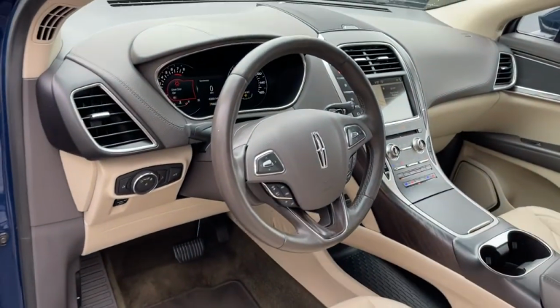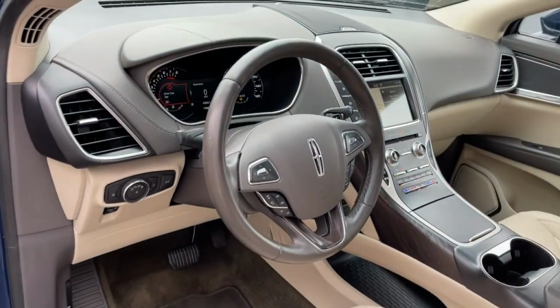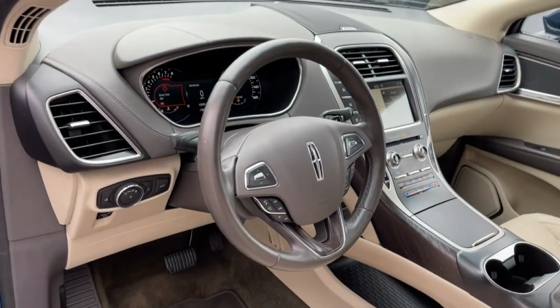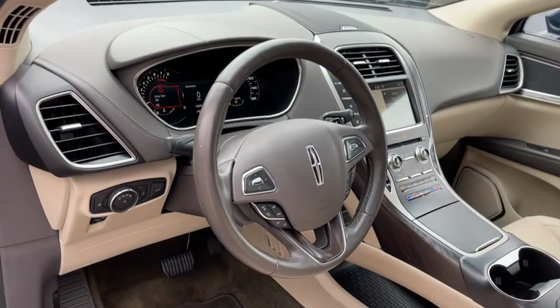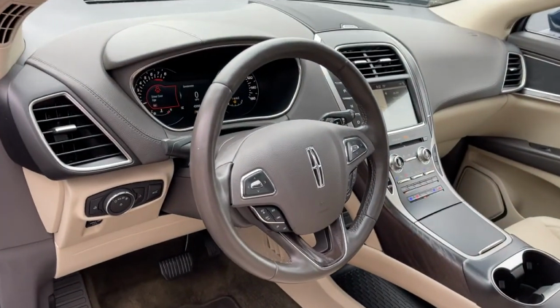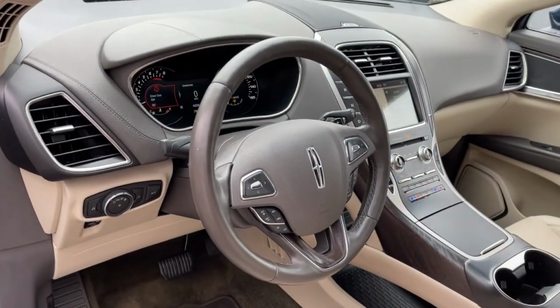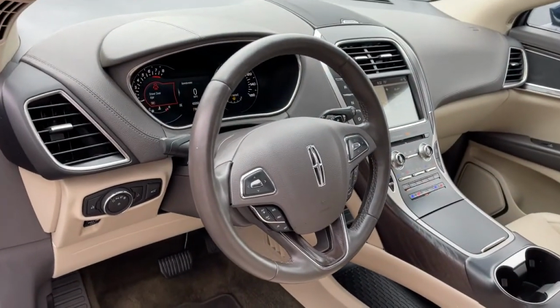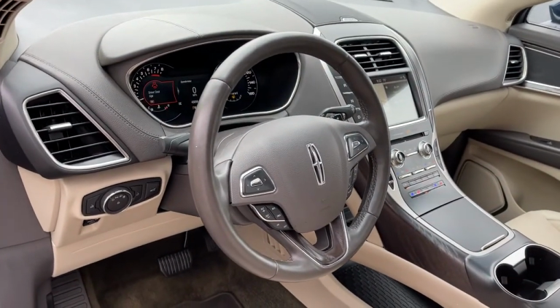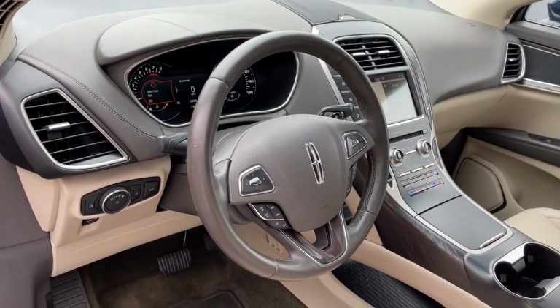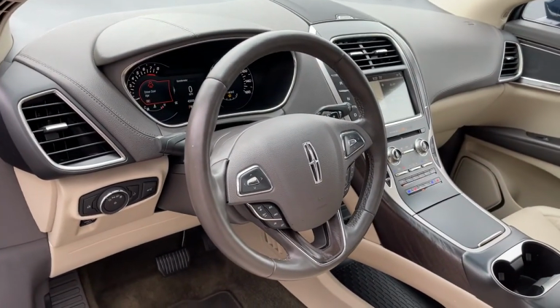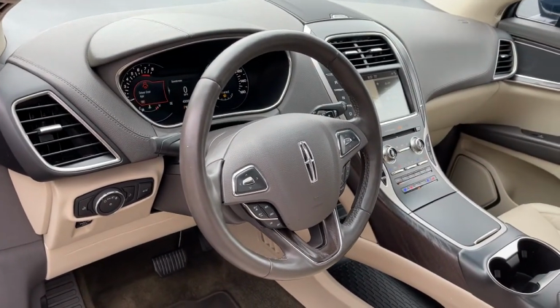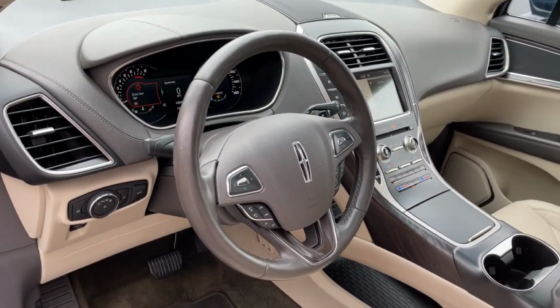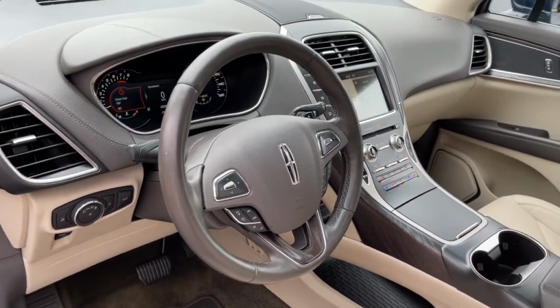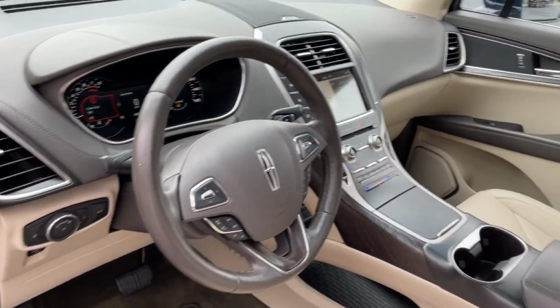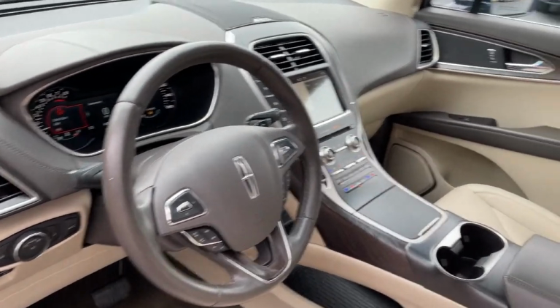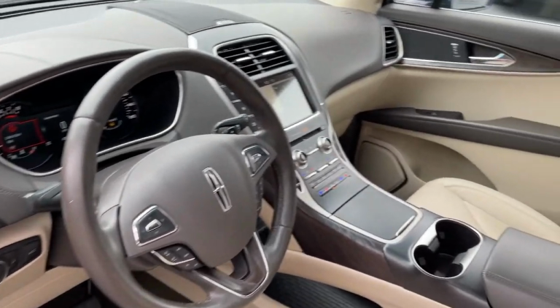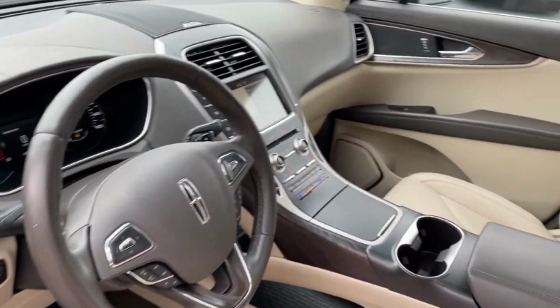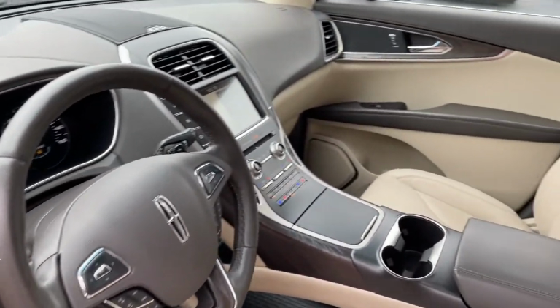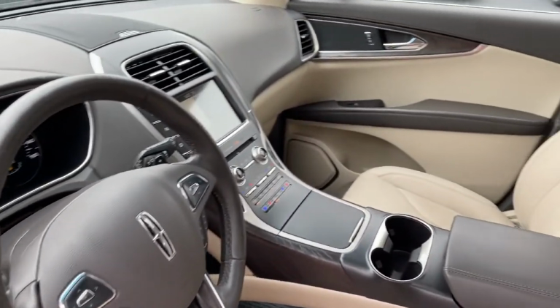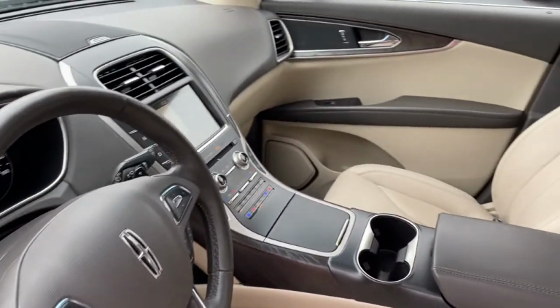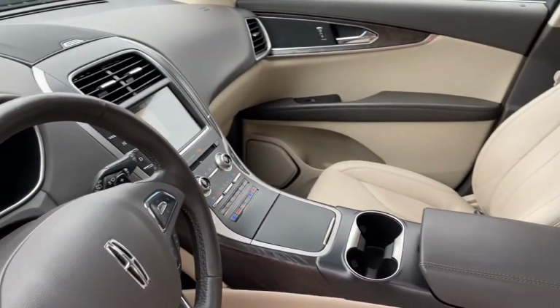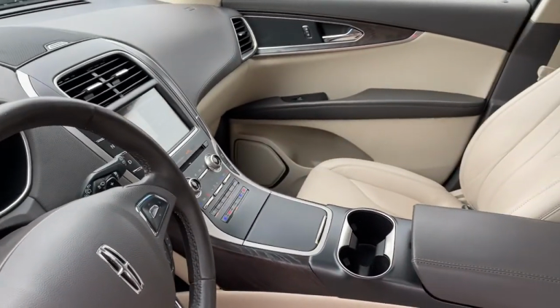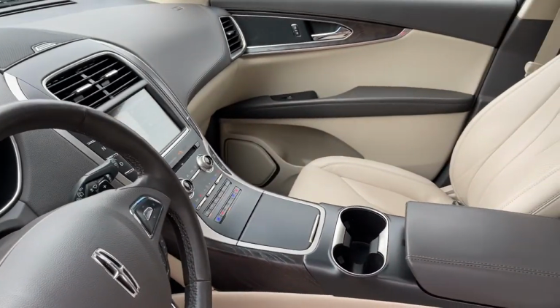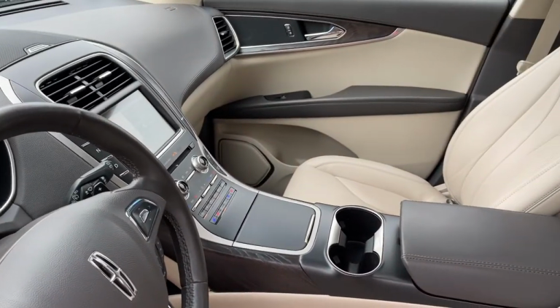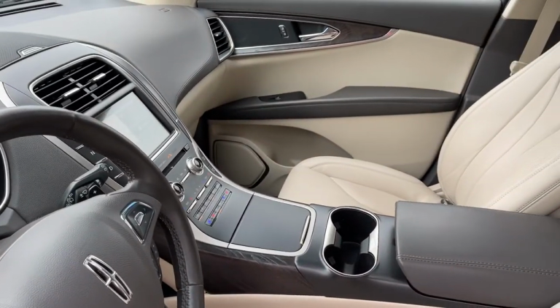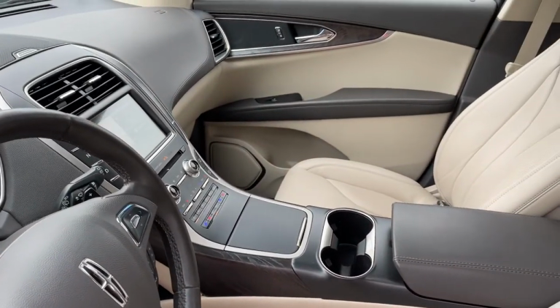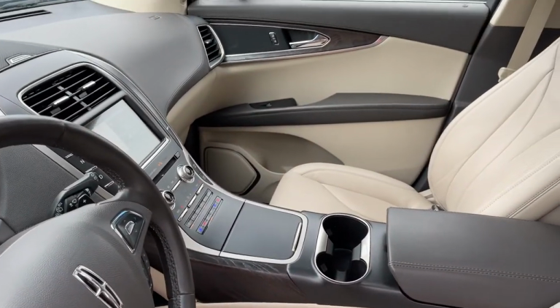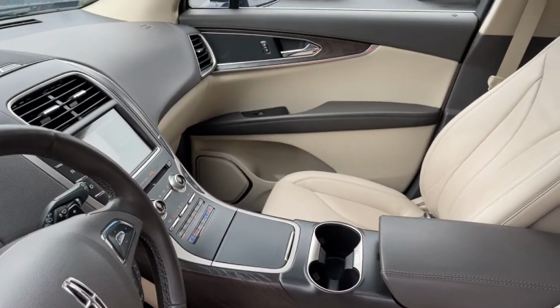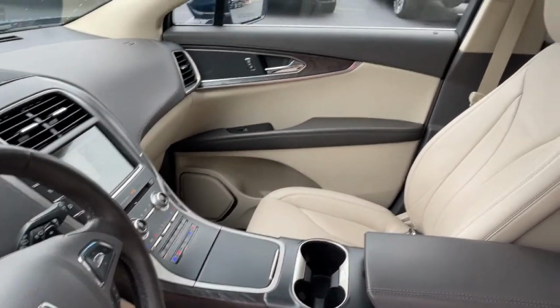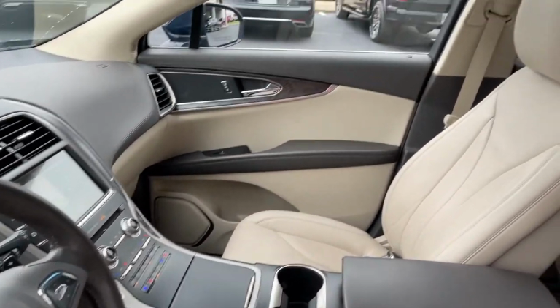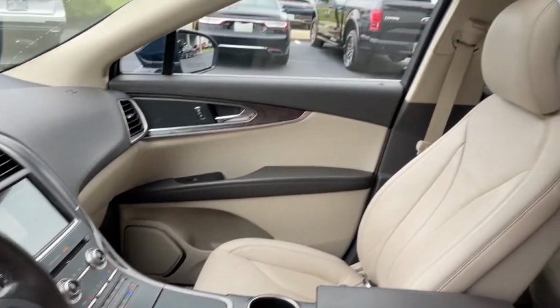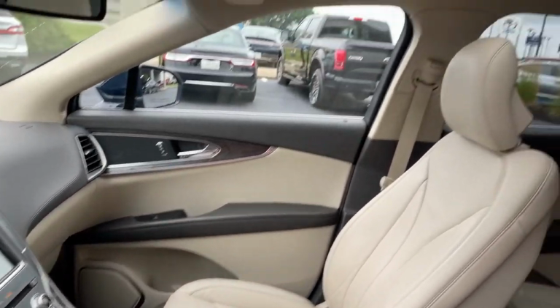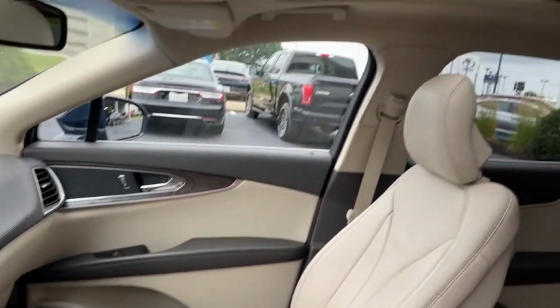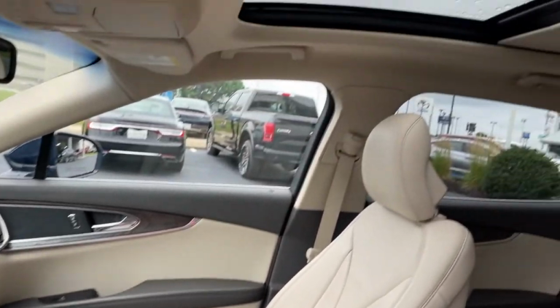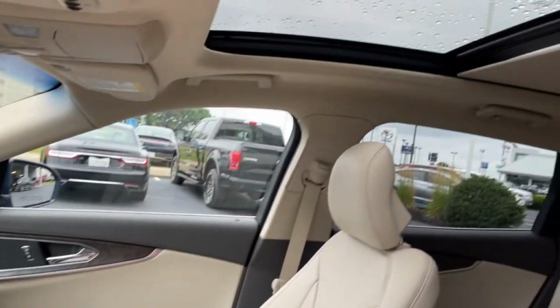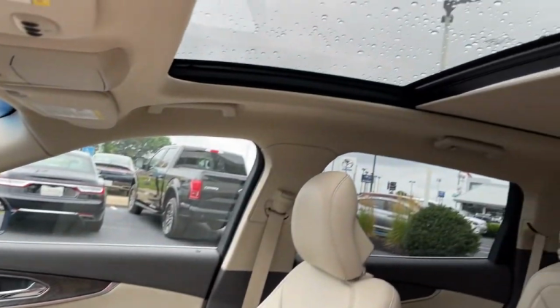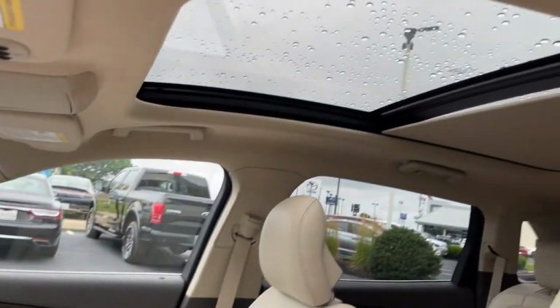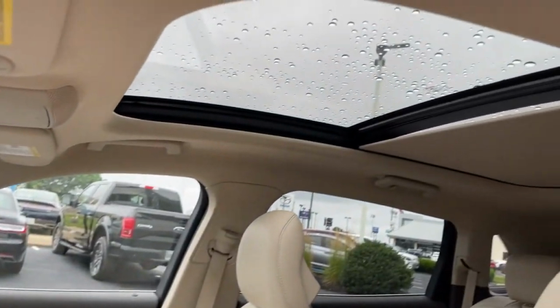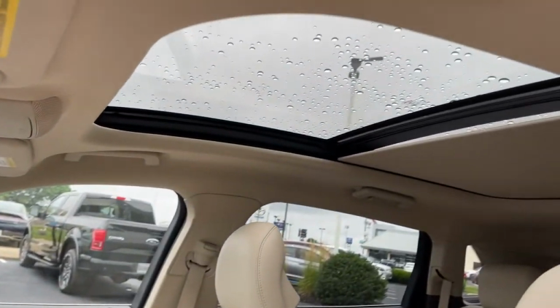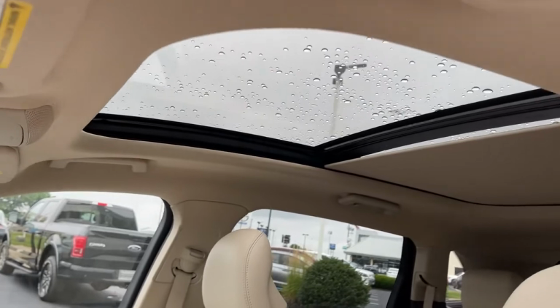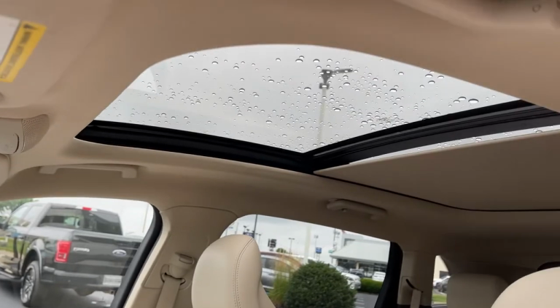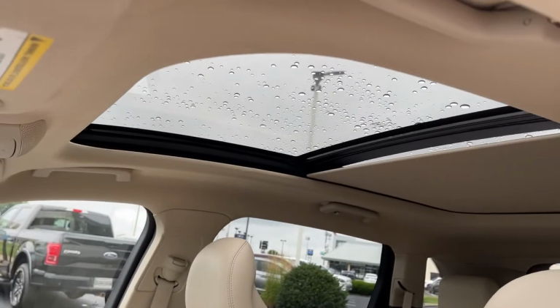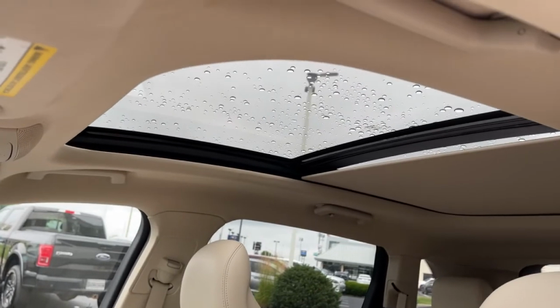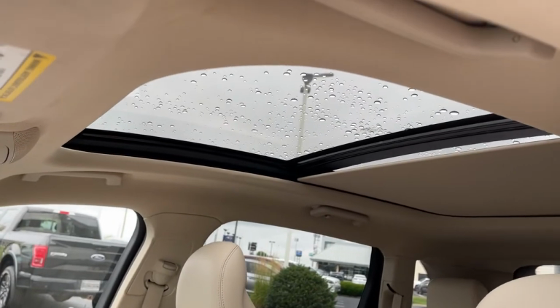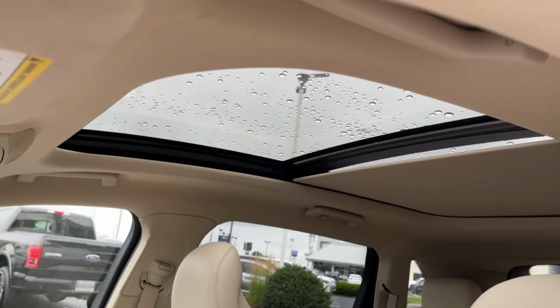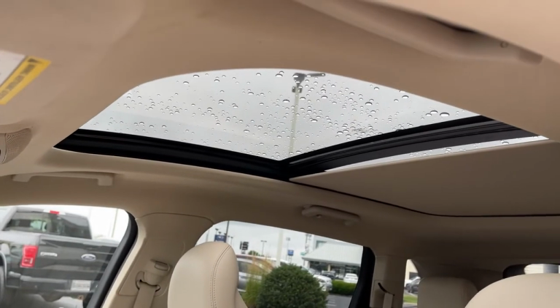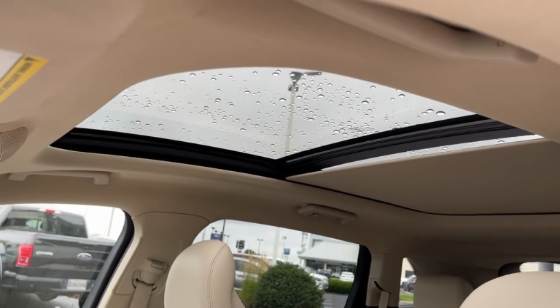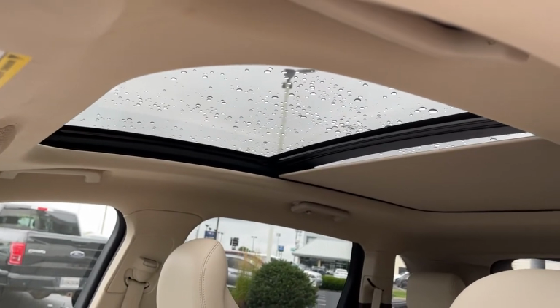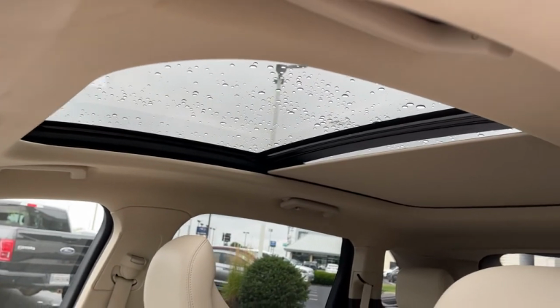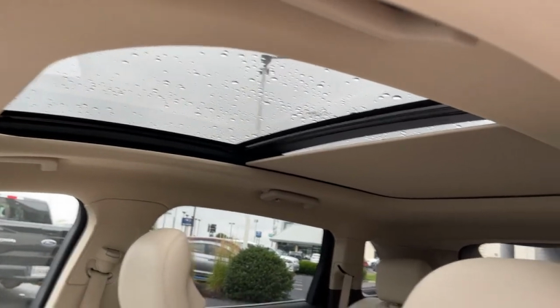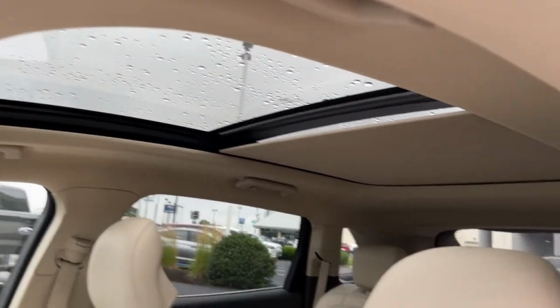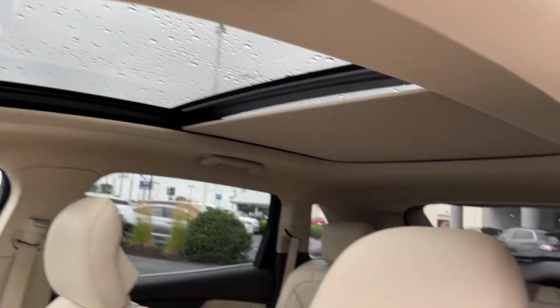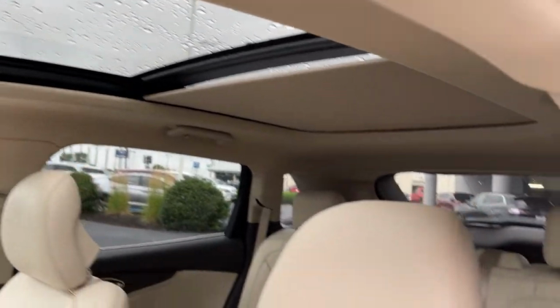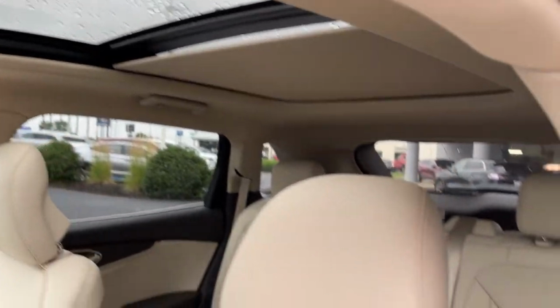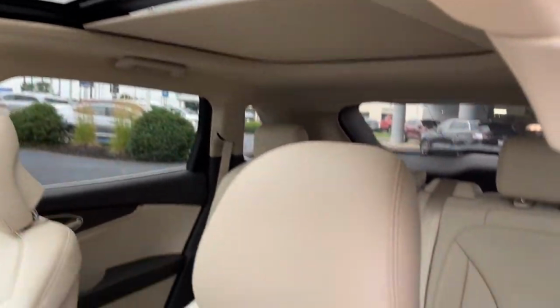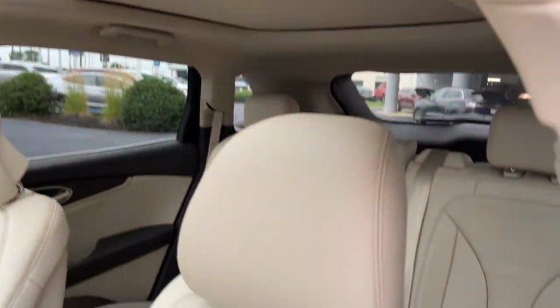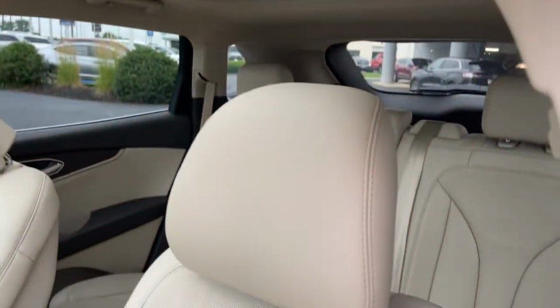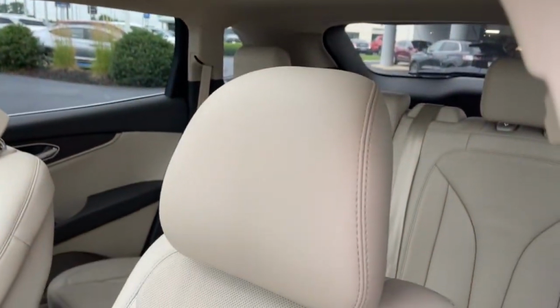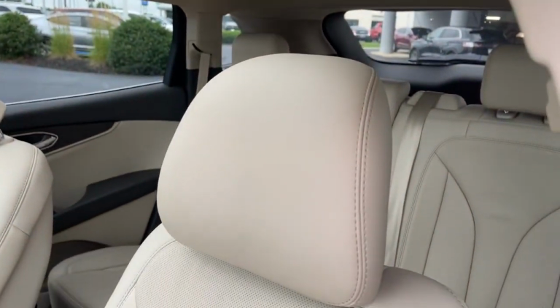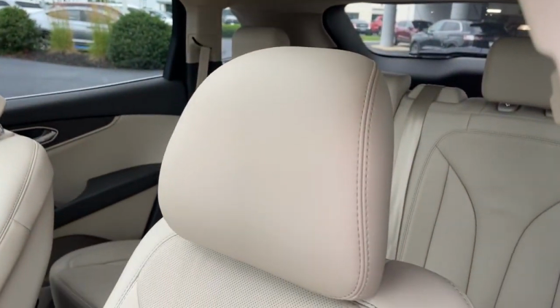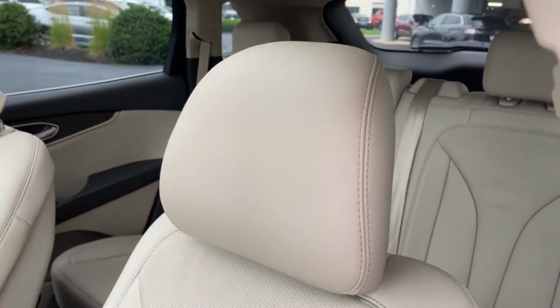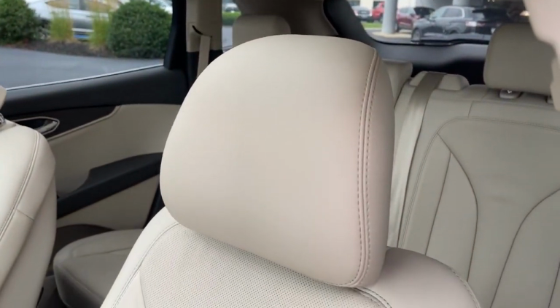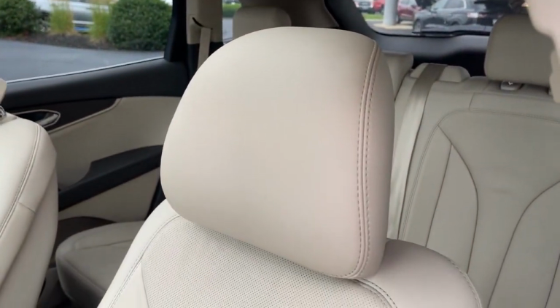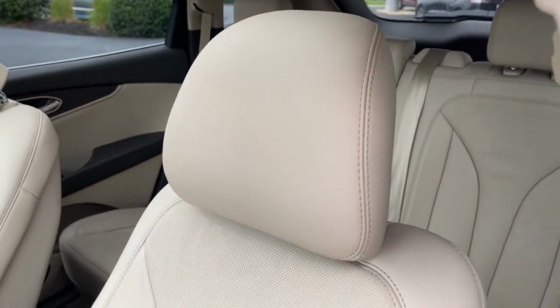Power Lift Gate, Remote Engine Start, Cooled Front Seat, Power Passenger Seat, Wood Grain Interior Trim.